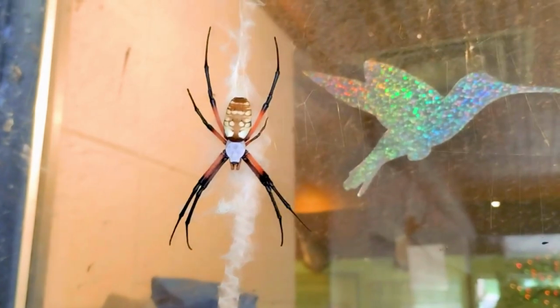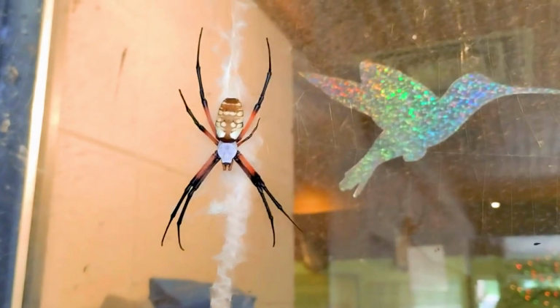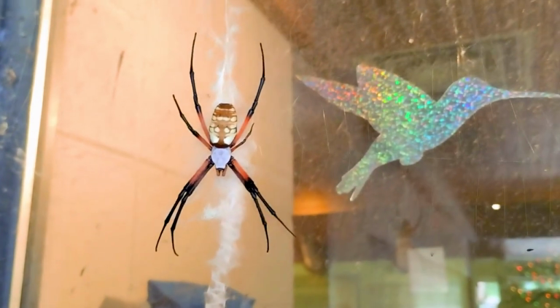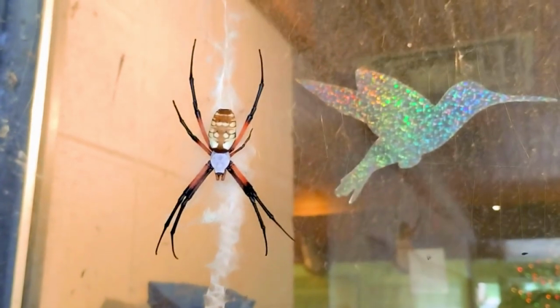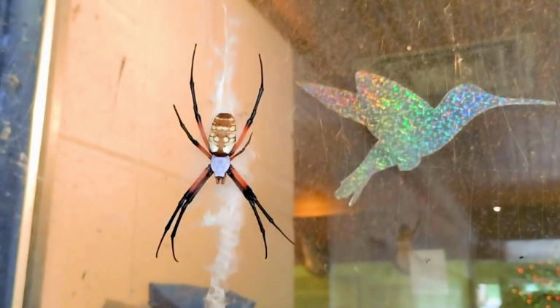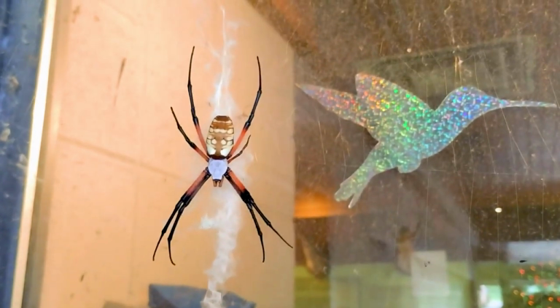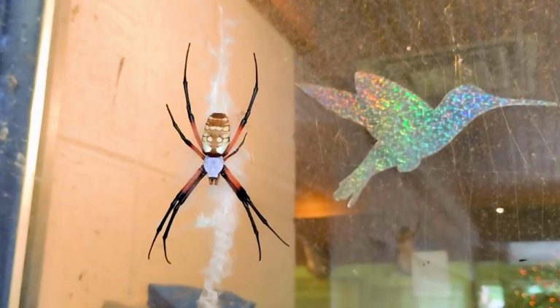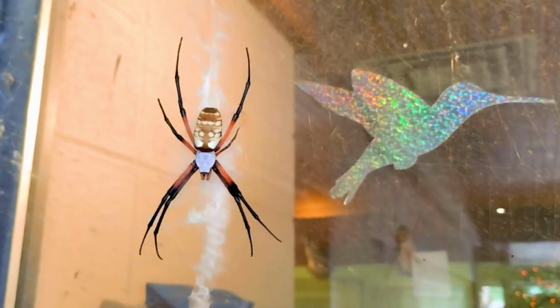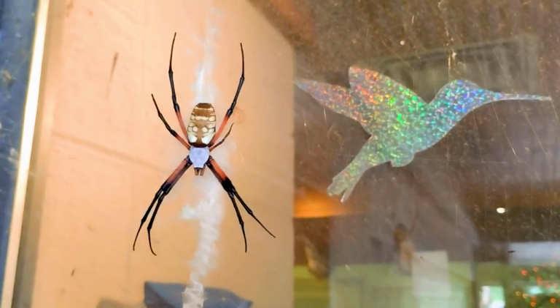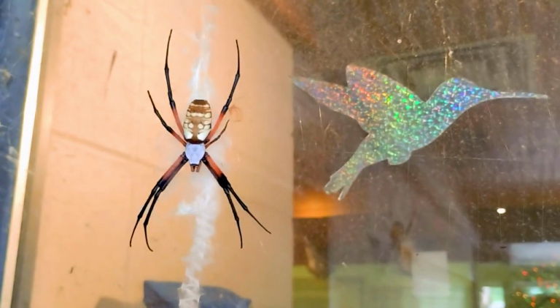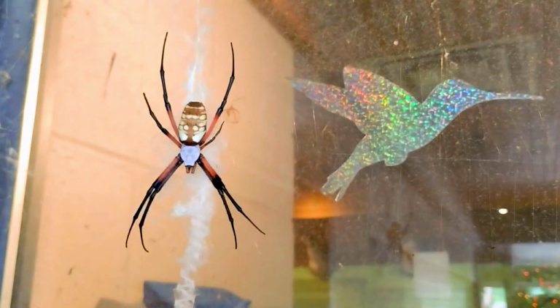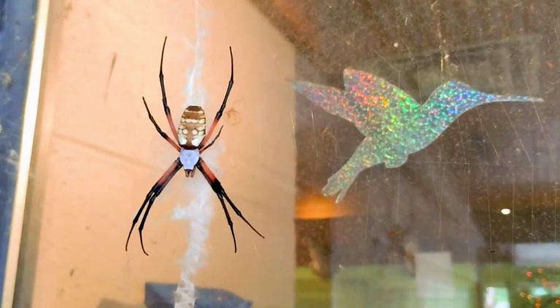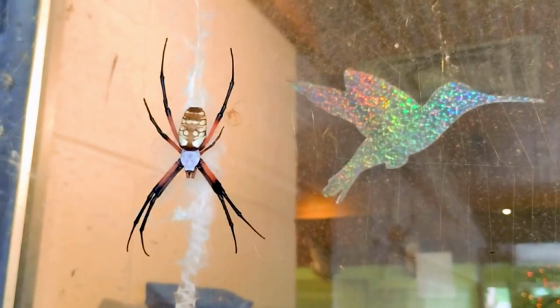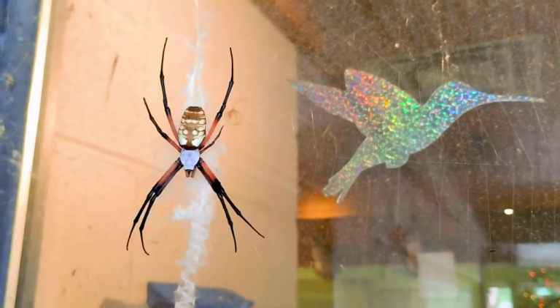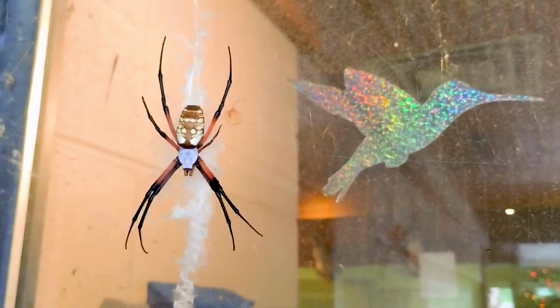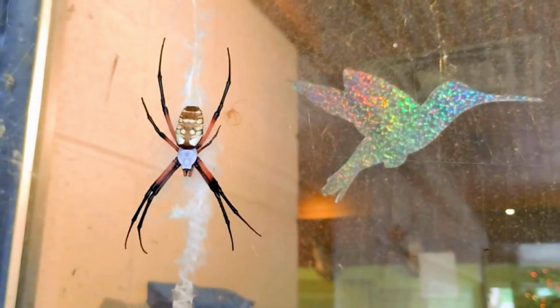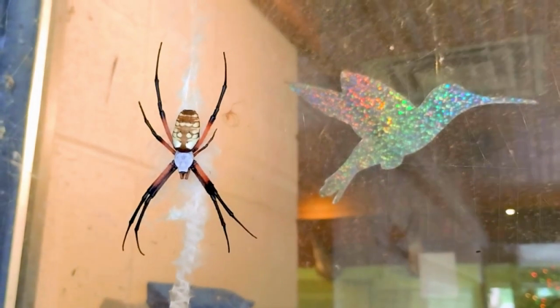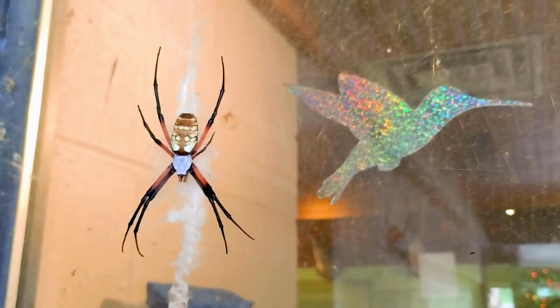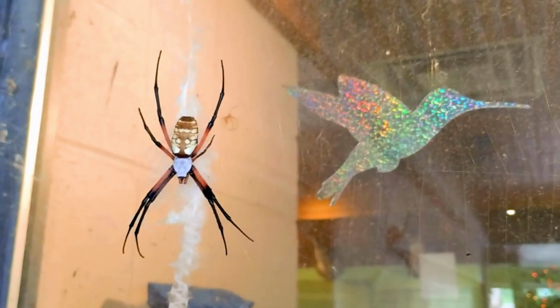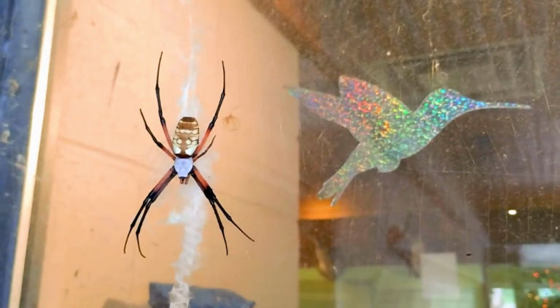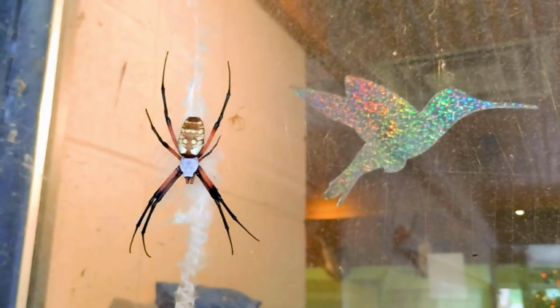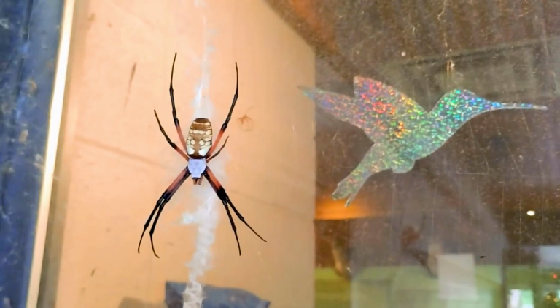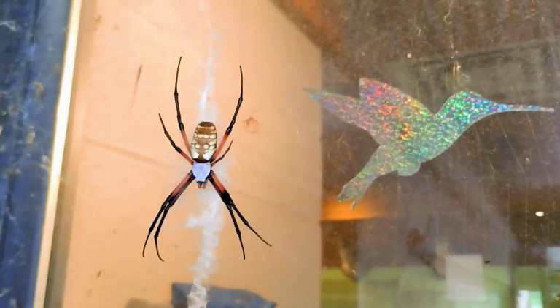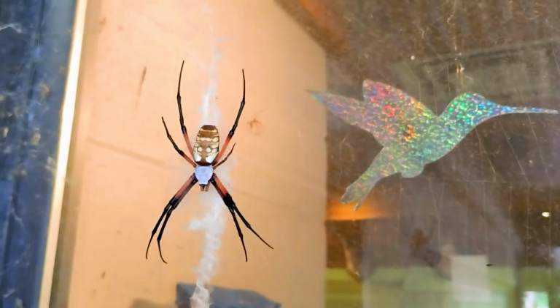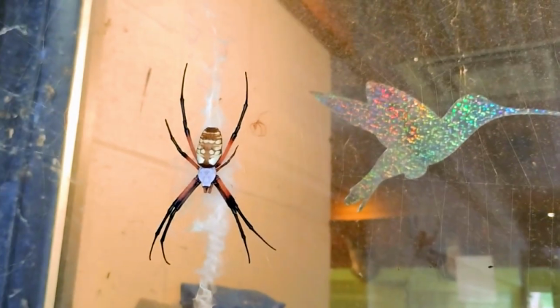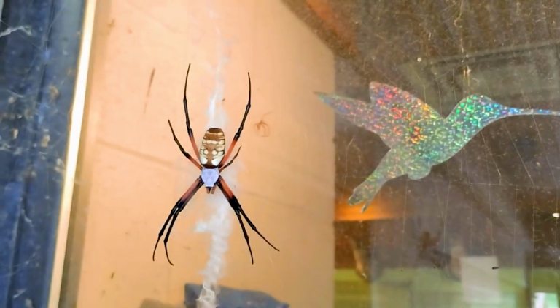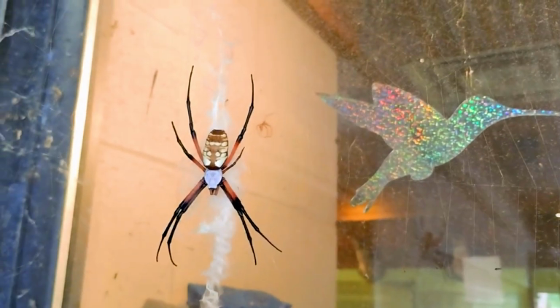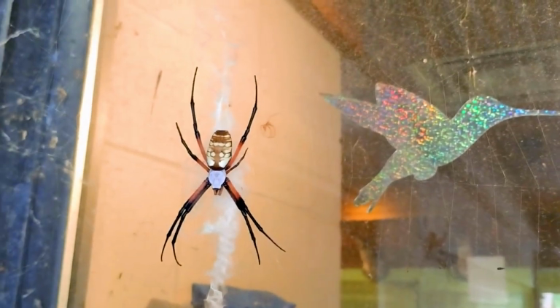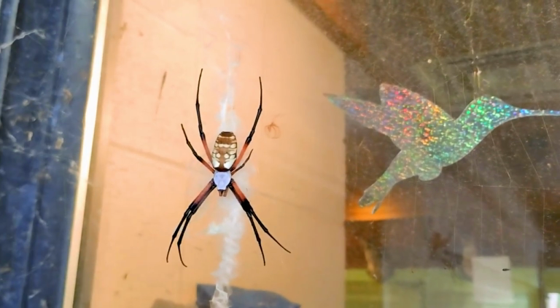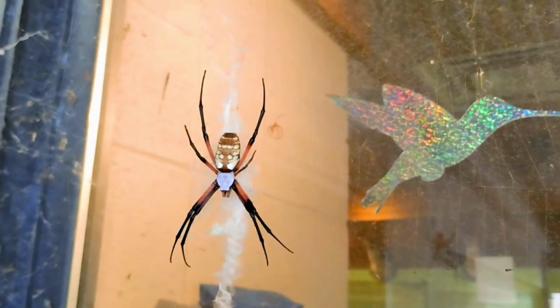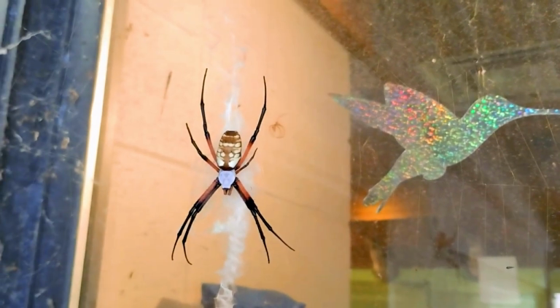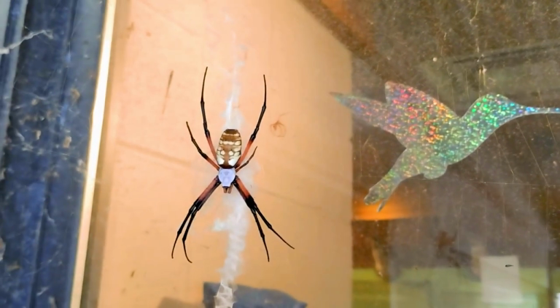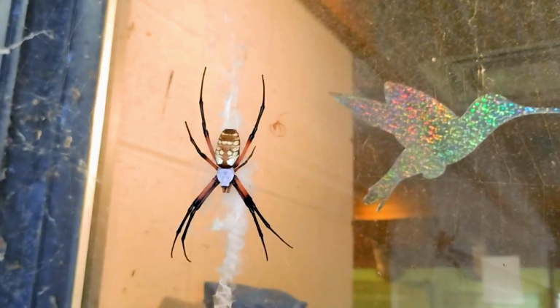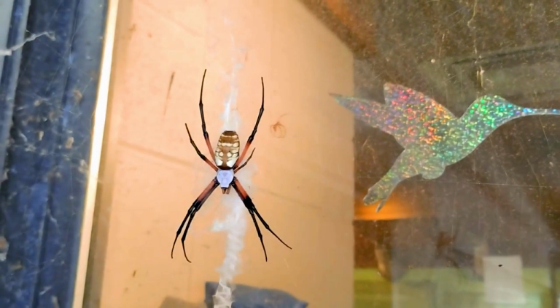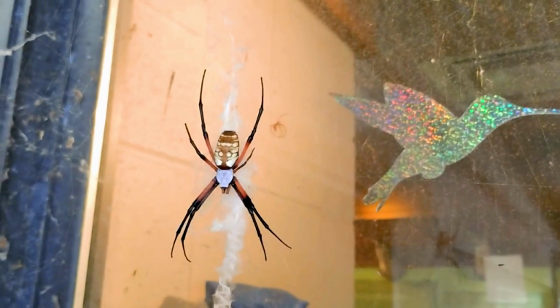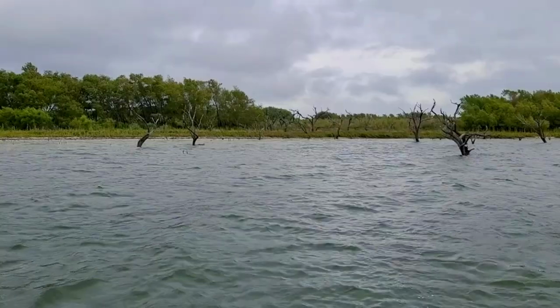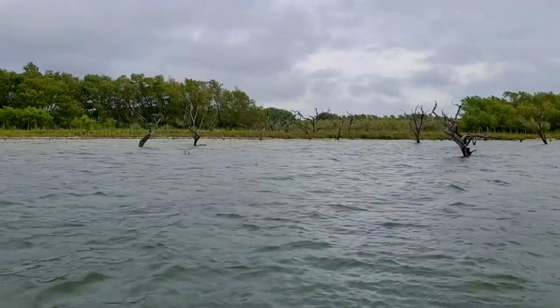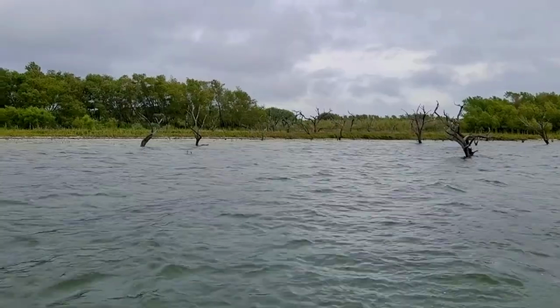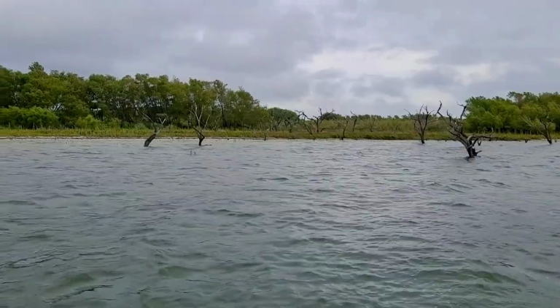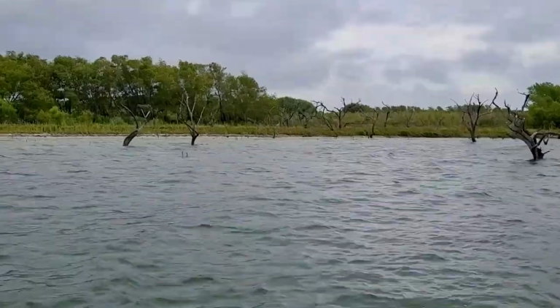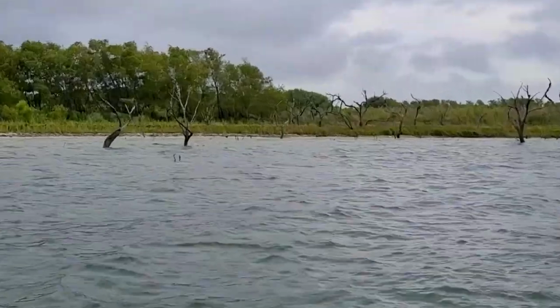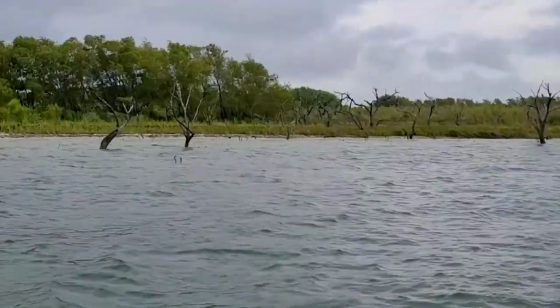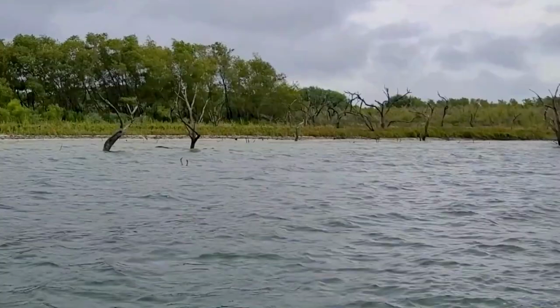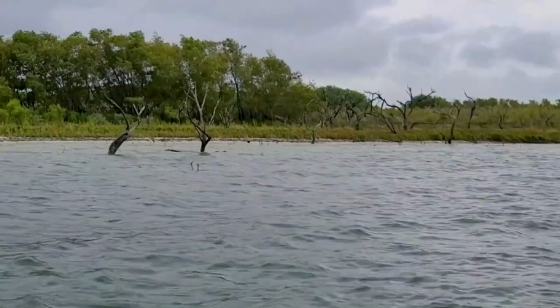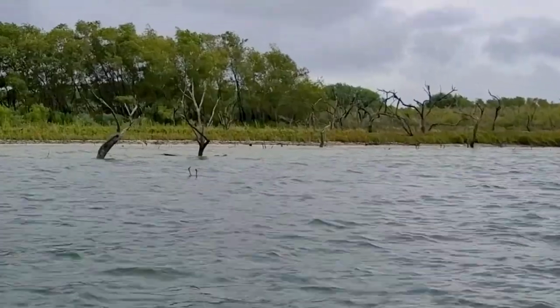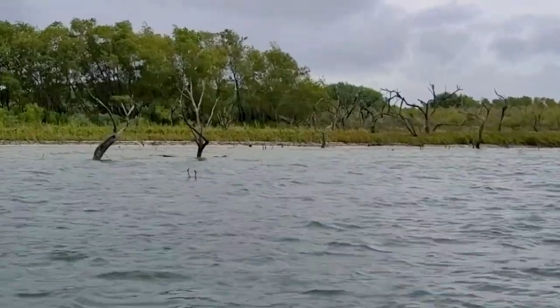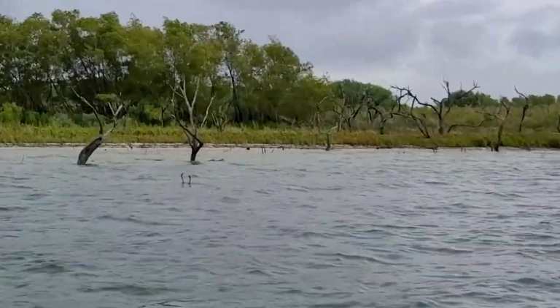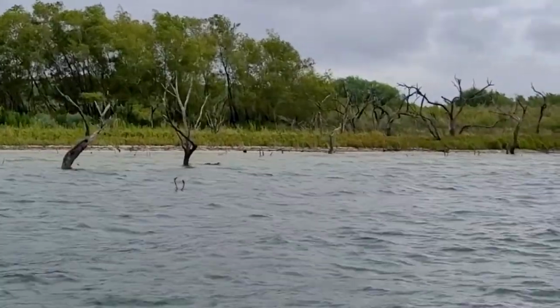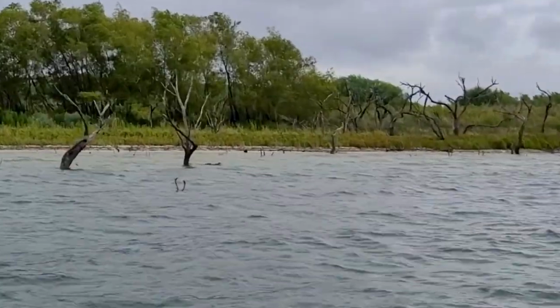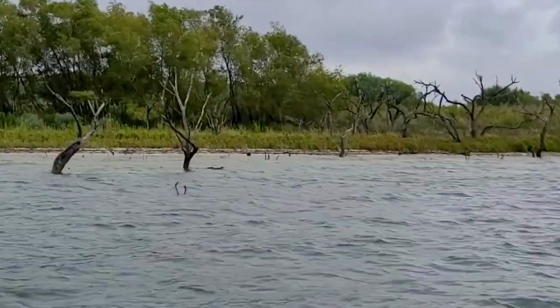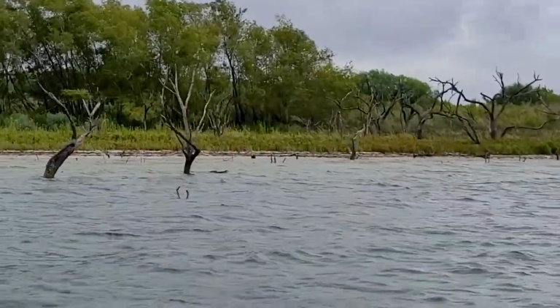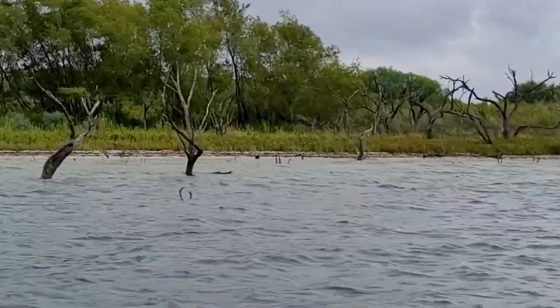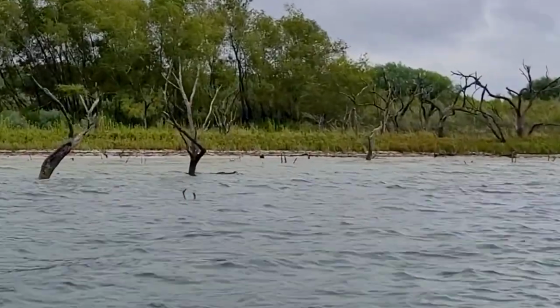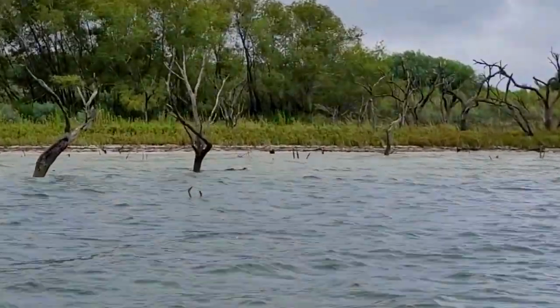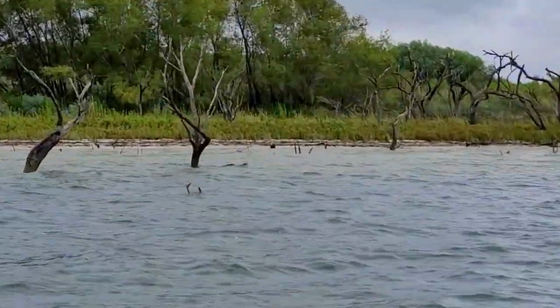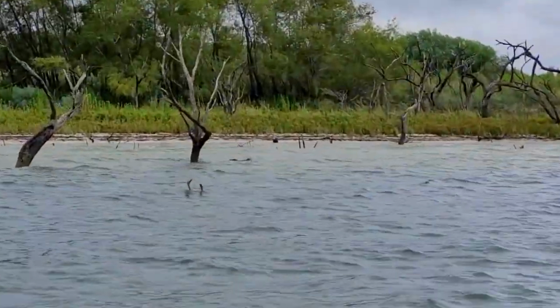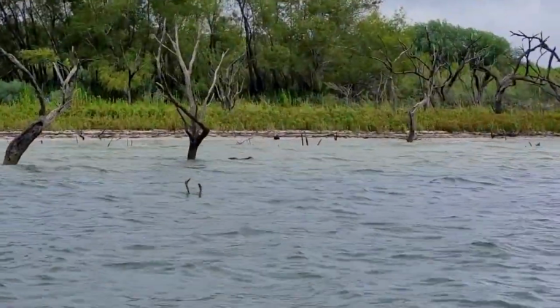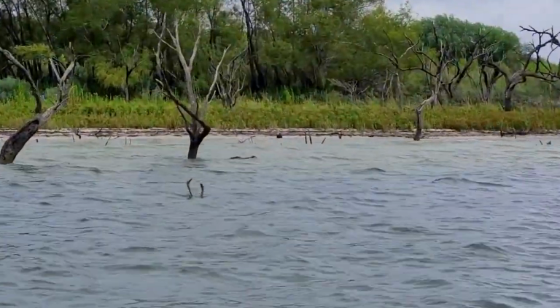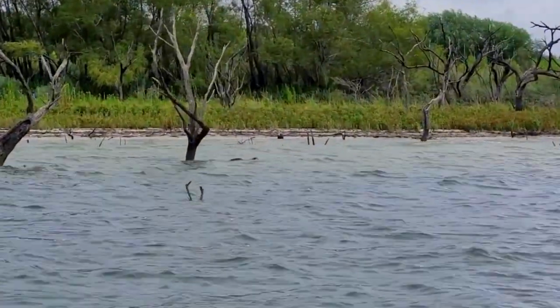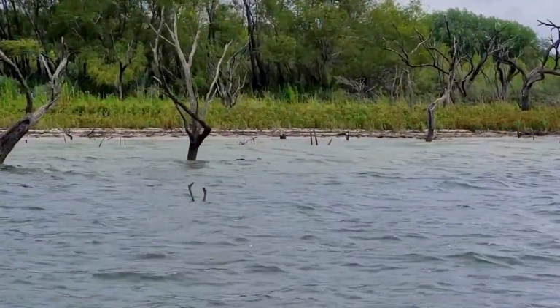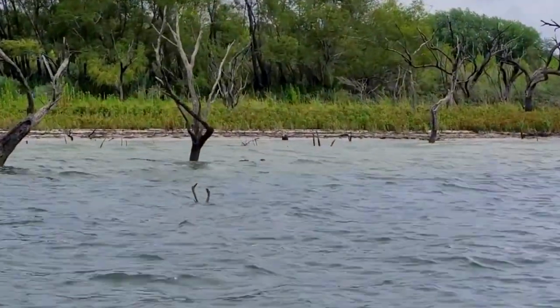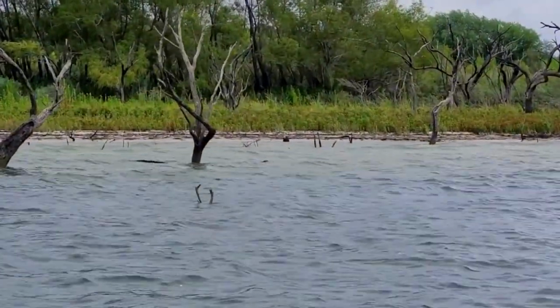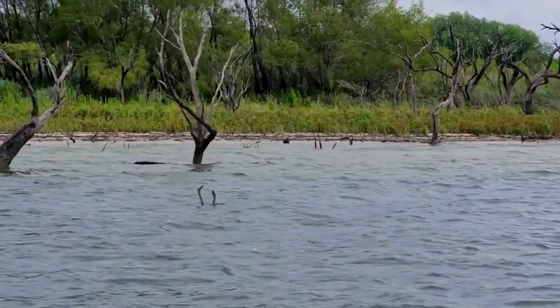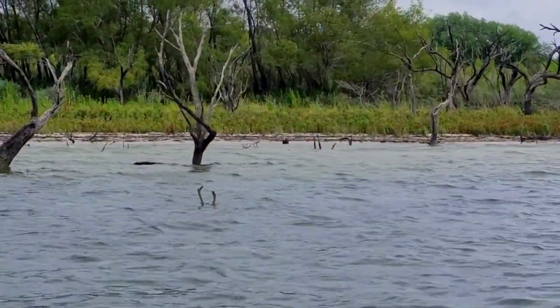This is Stella, the yellow garden spider. Nice. Man, she's huge.